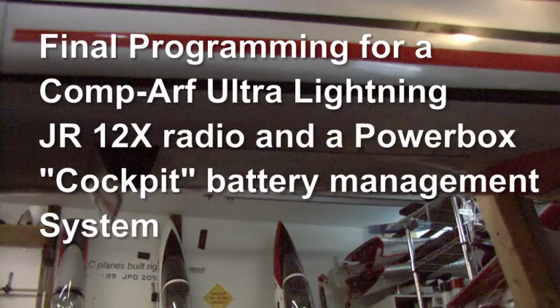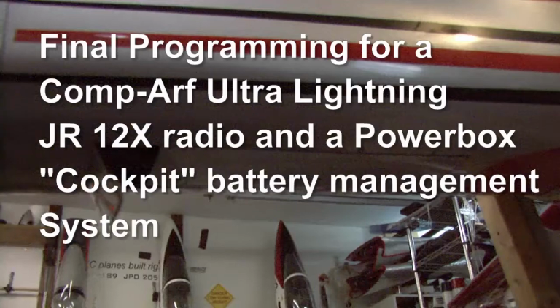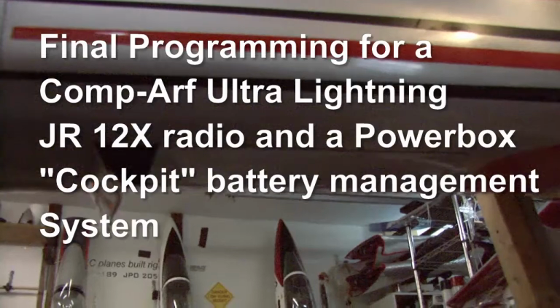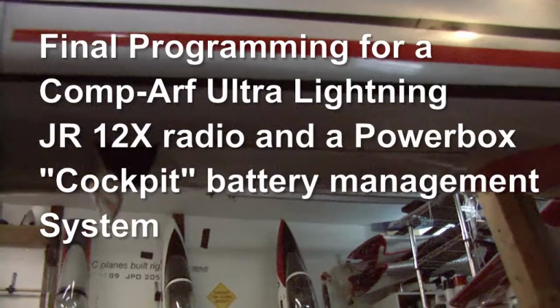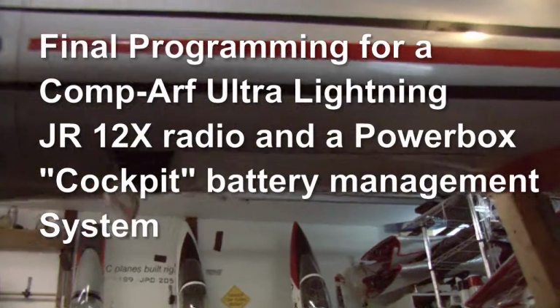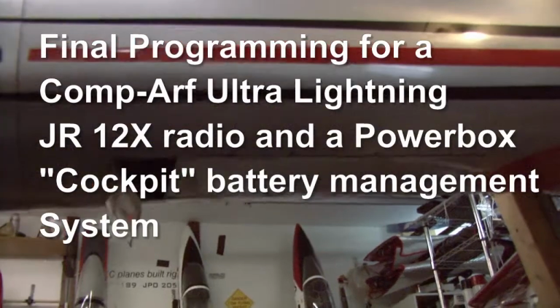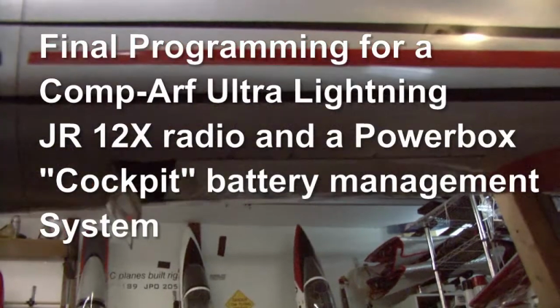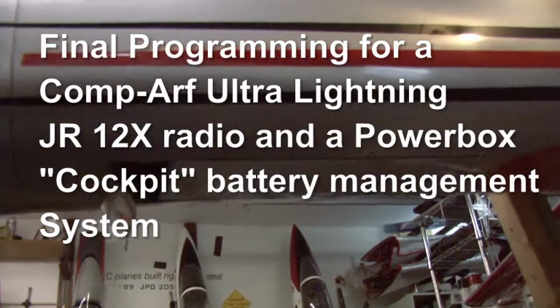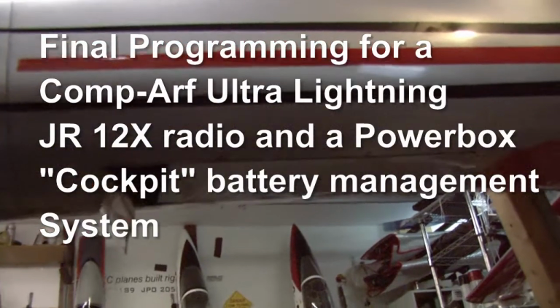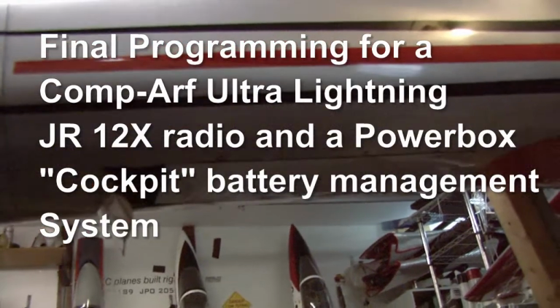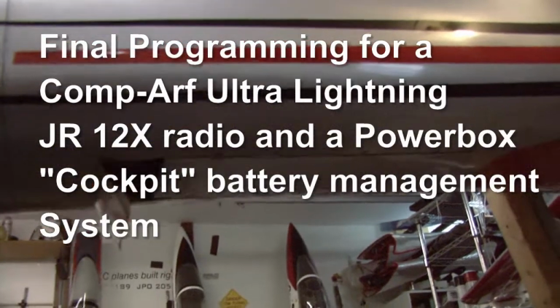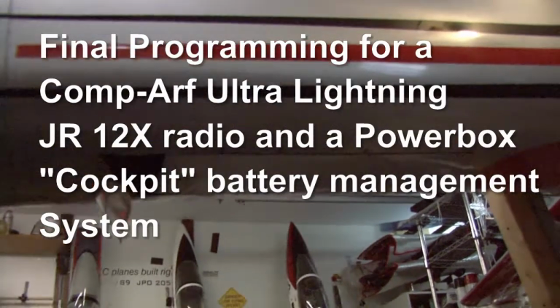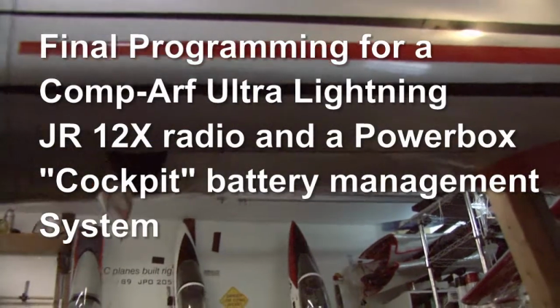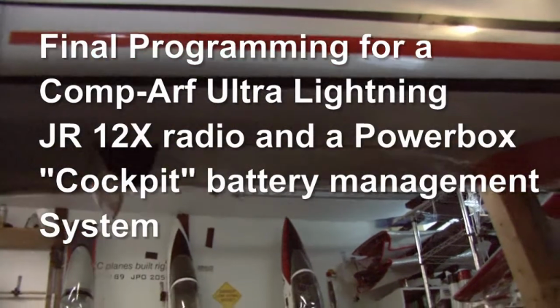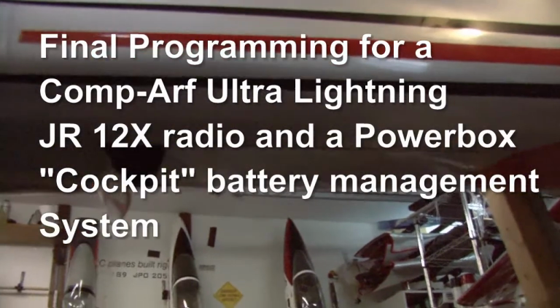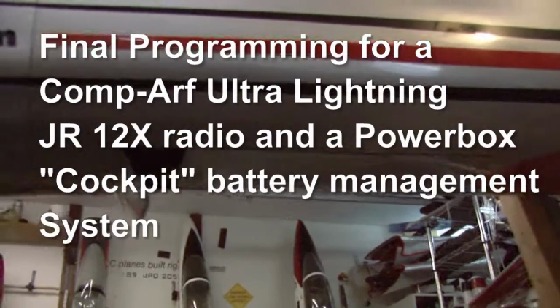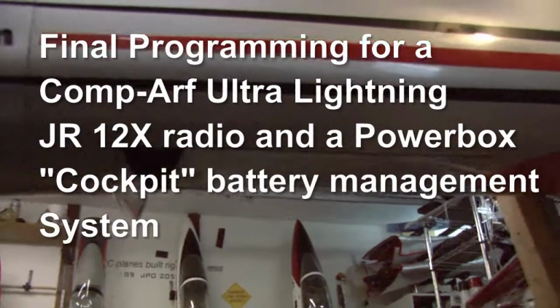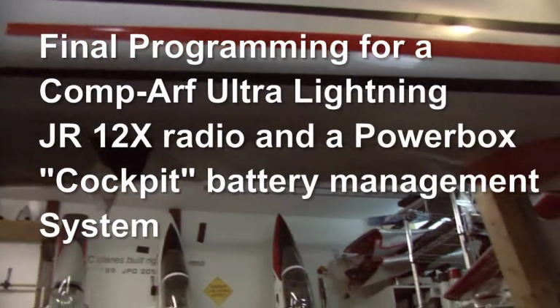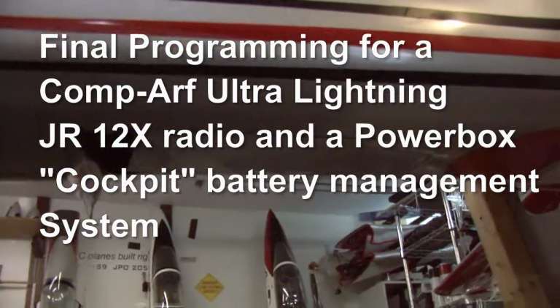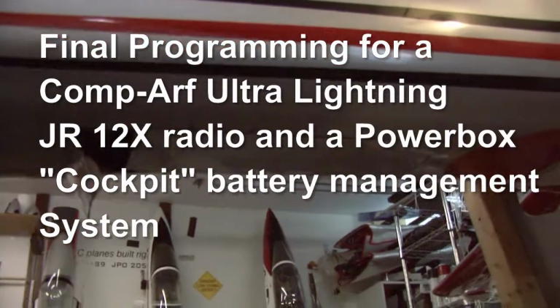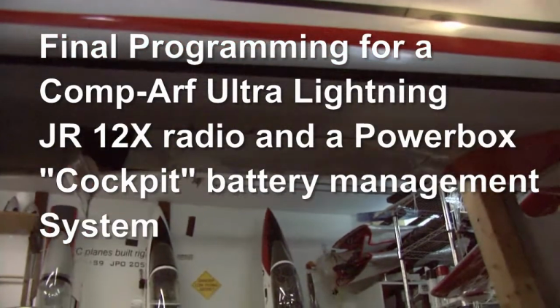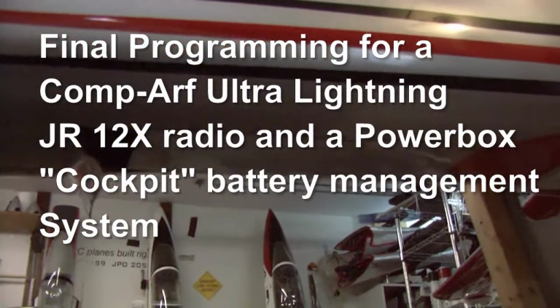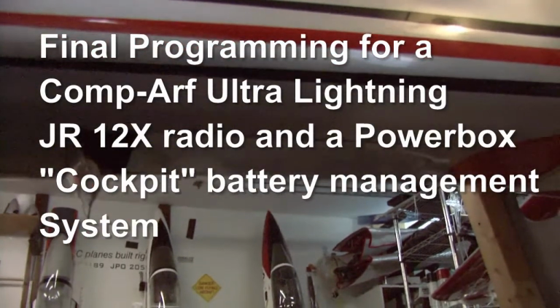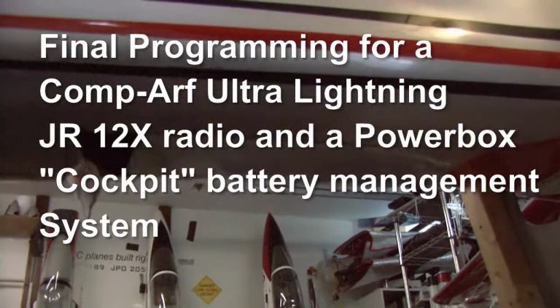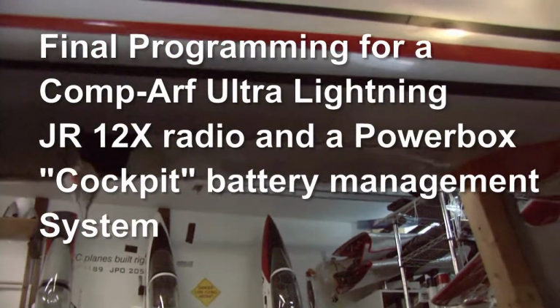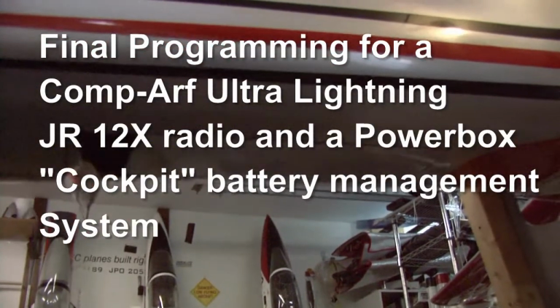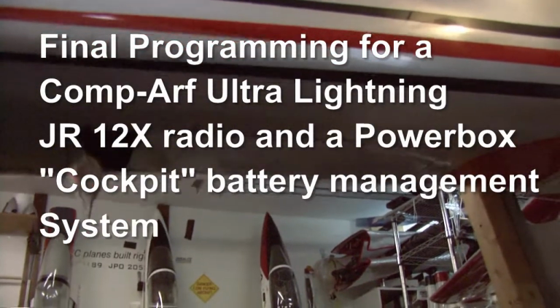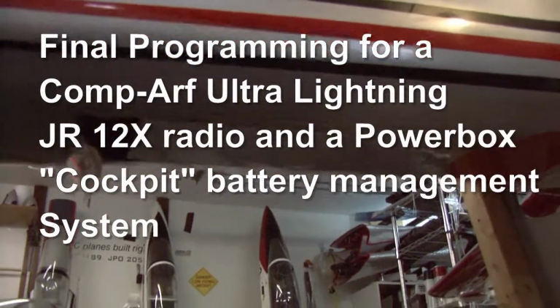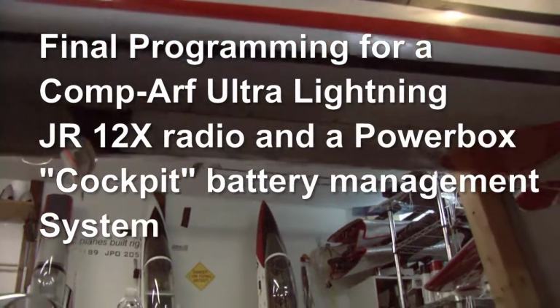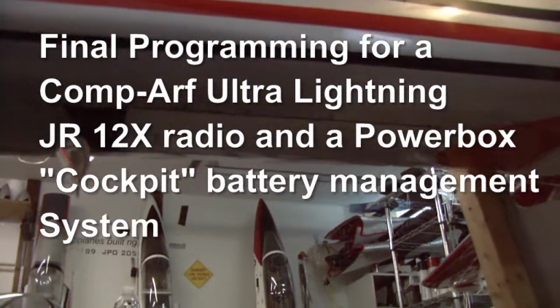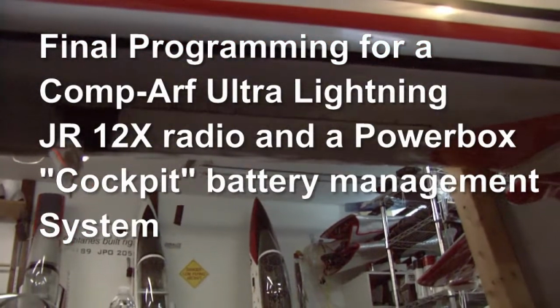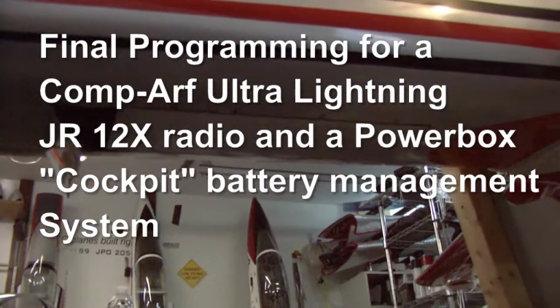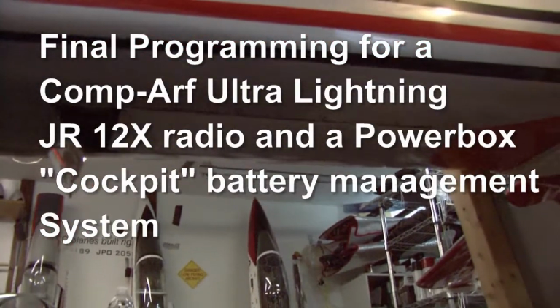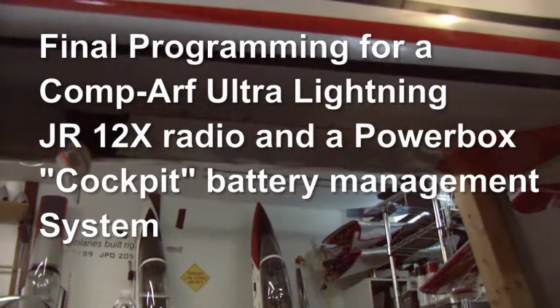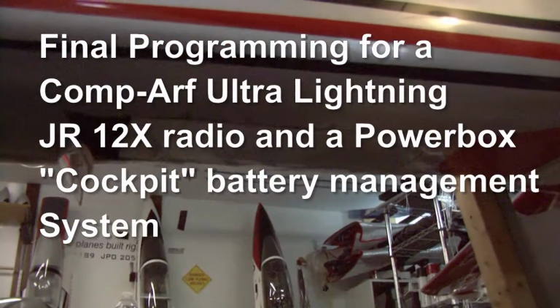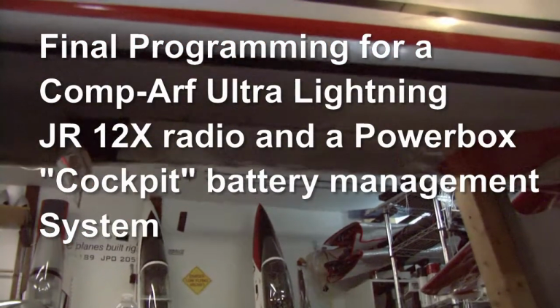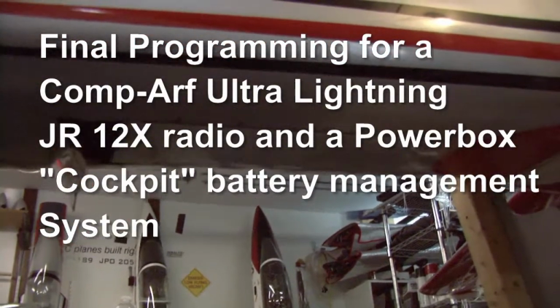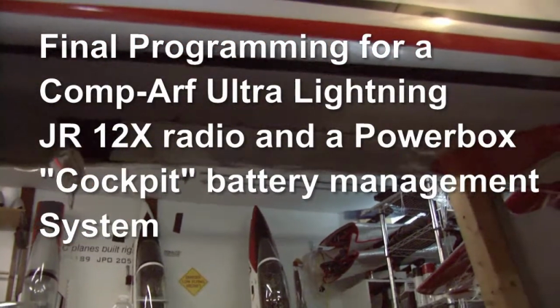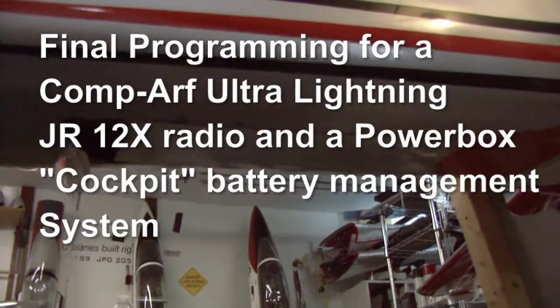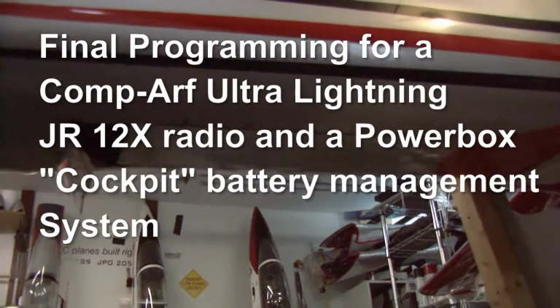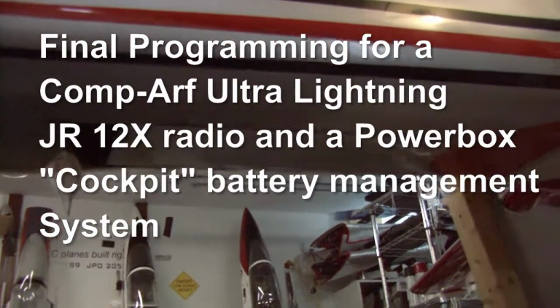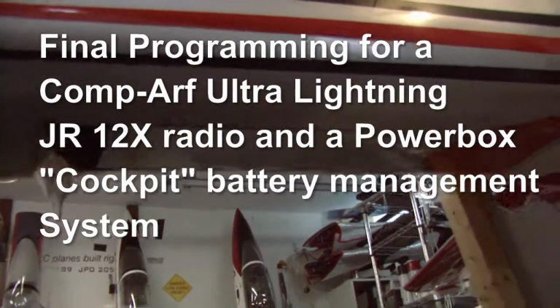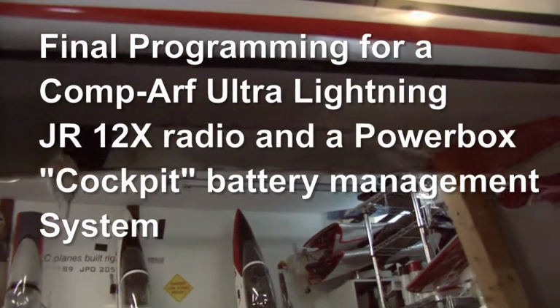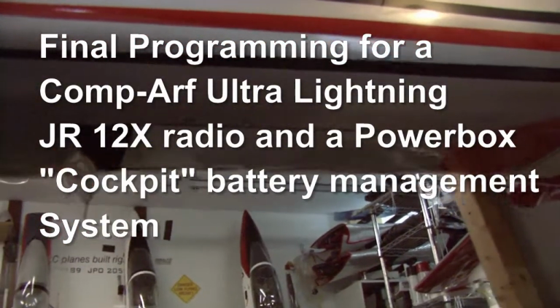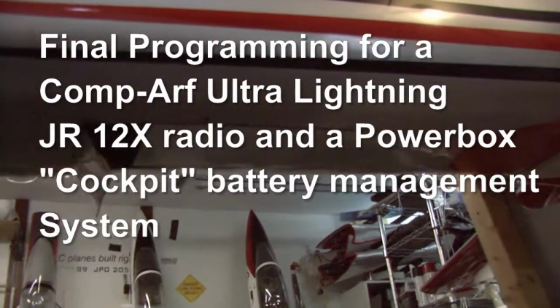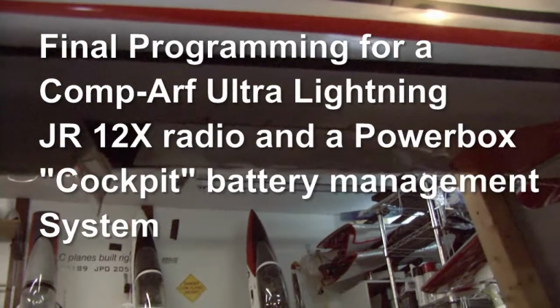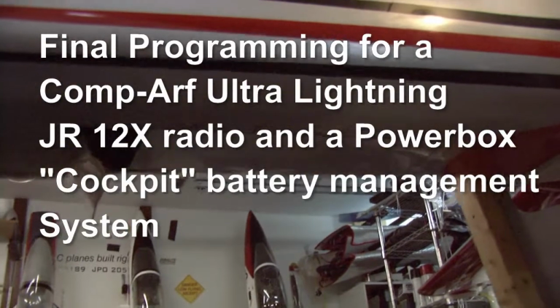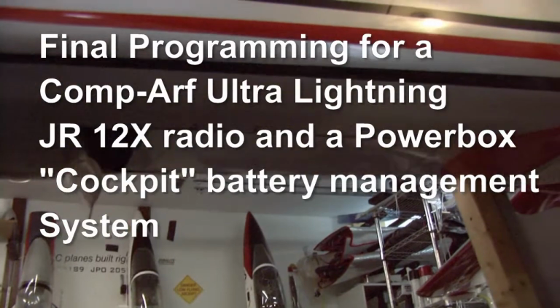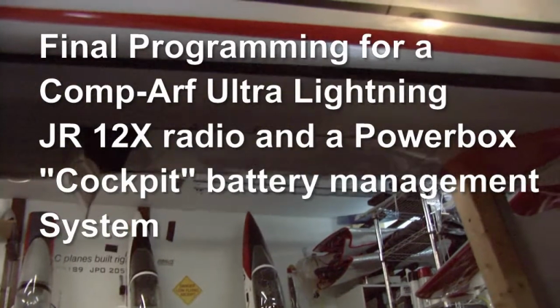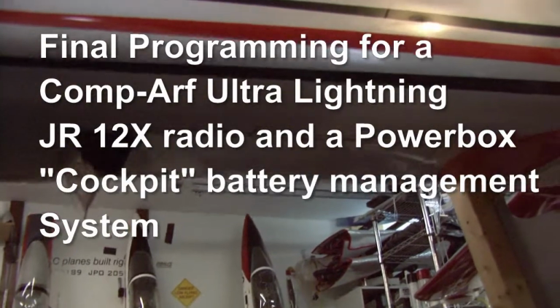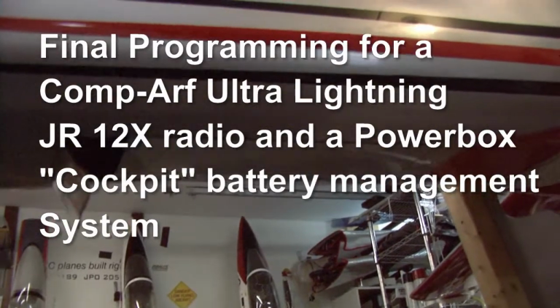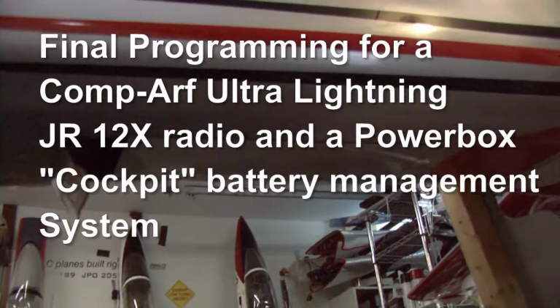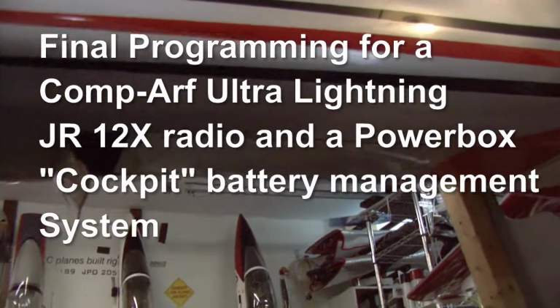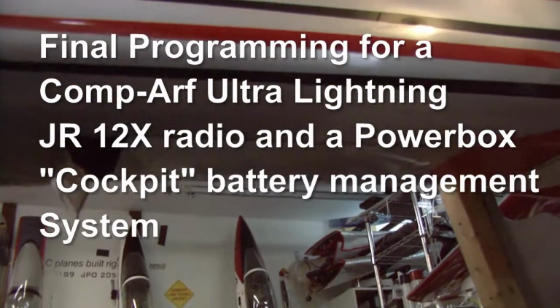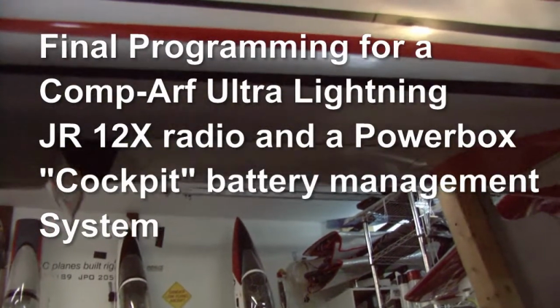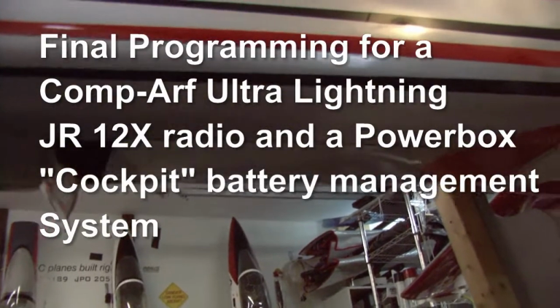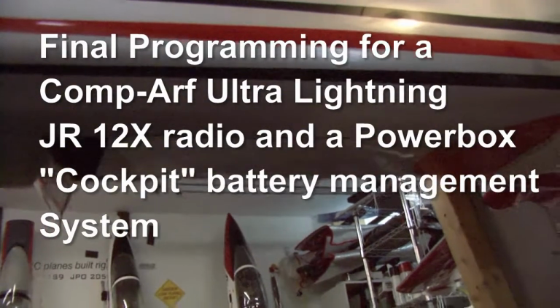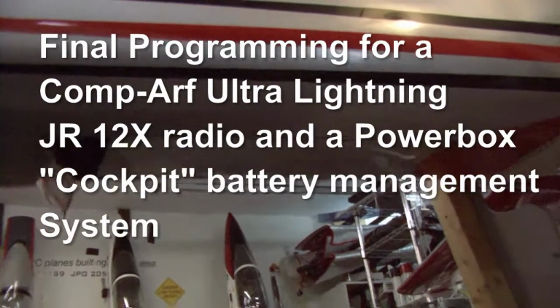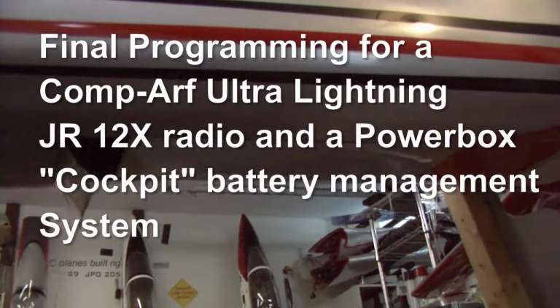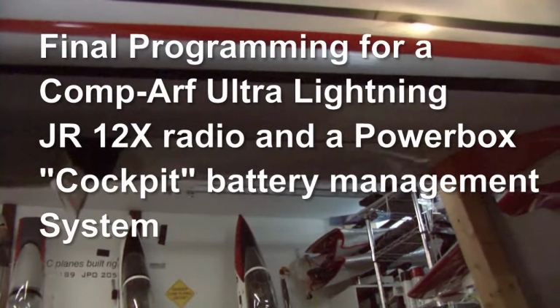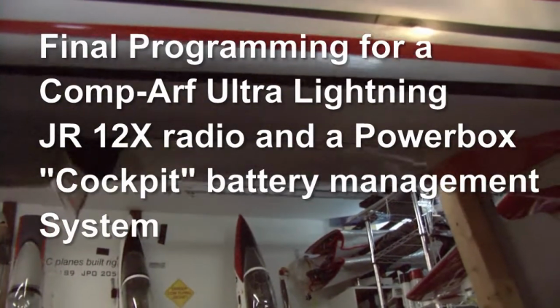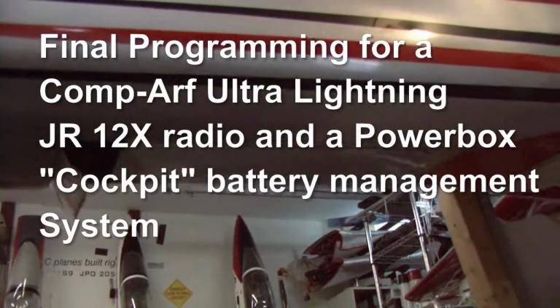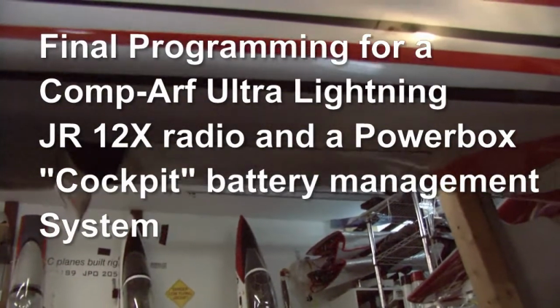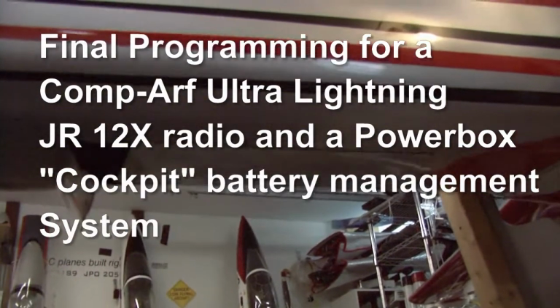Here's a video tour of Ultra Lightning. This is basically a review of how it's currently programmed.